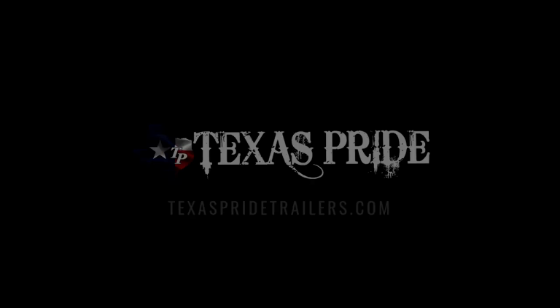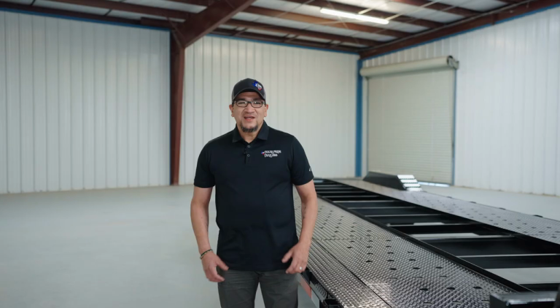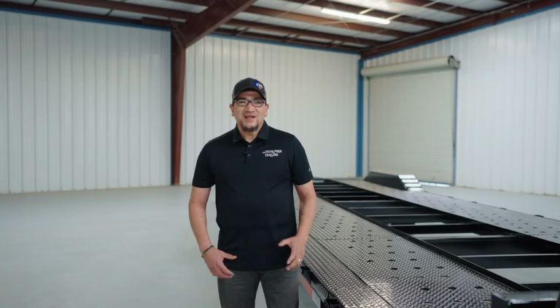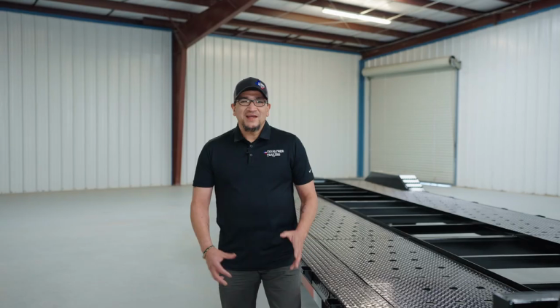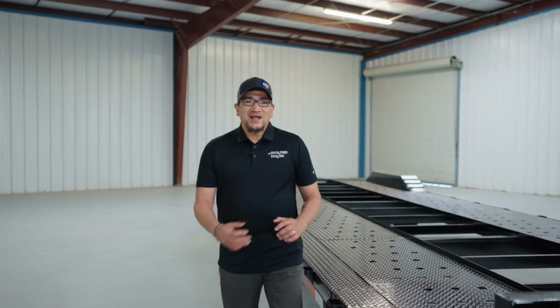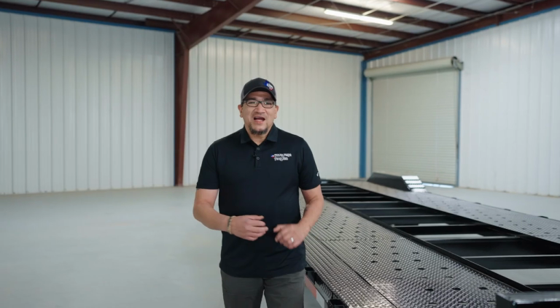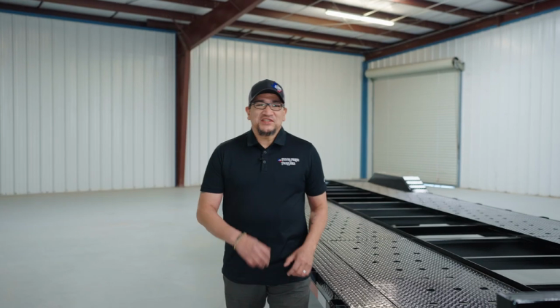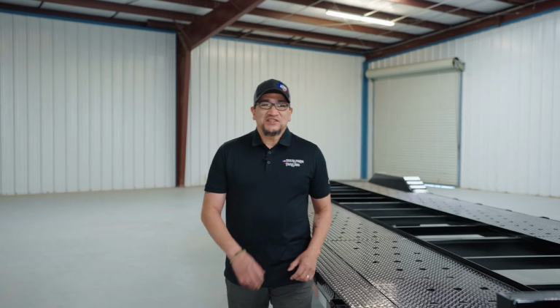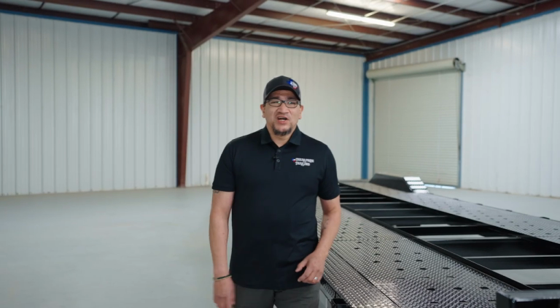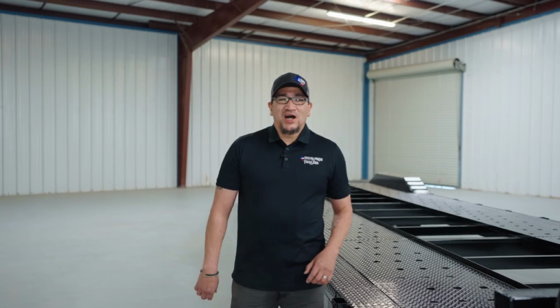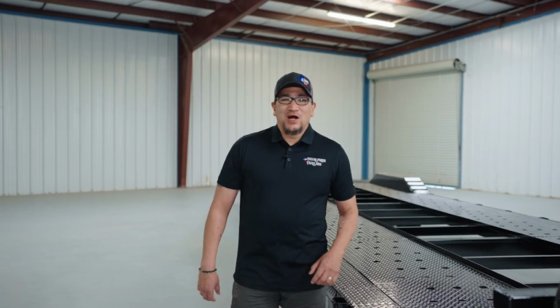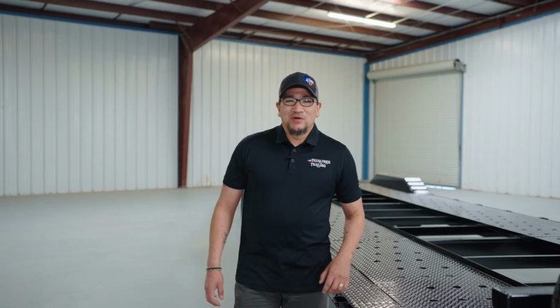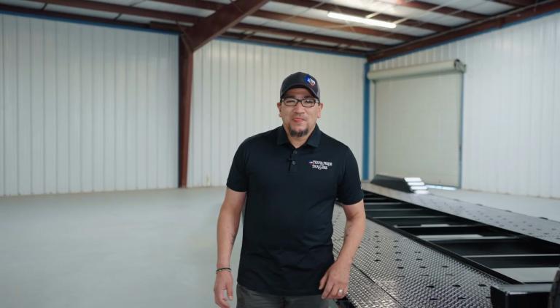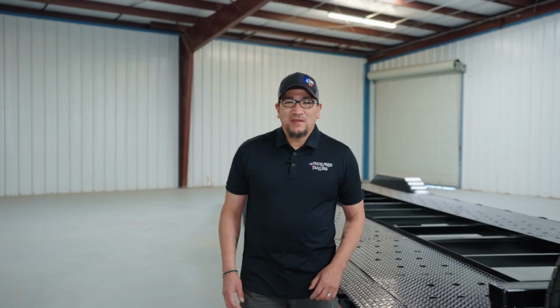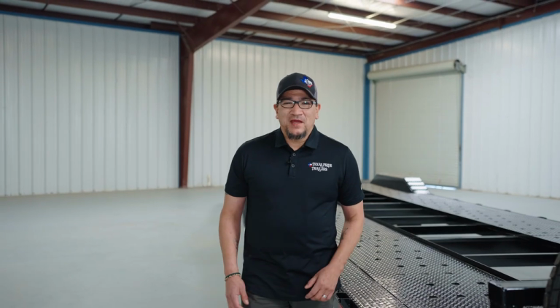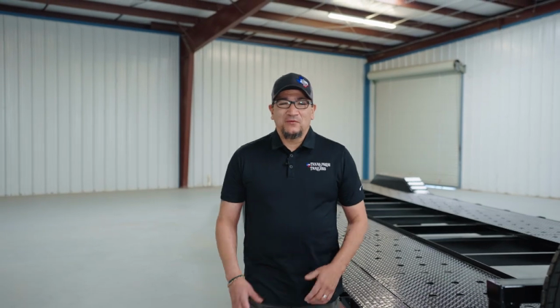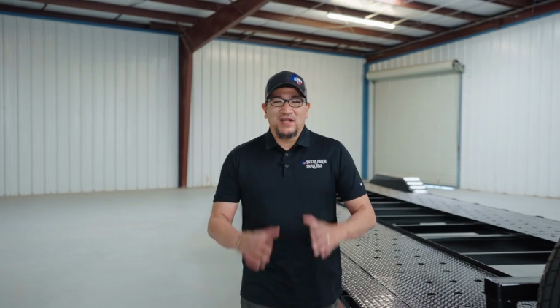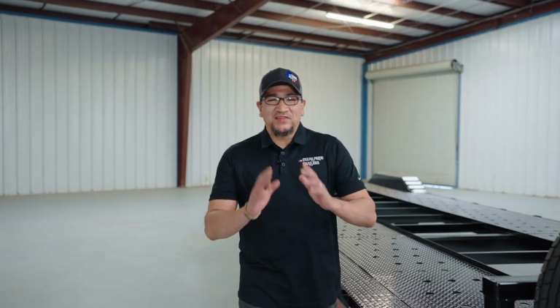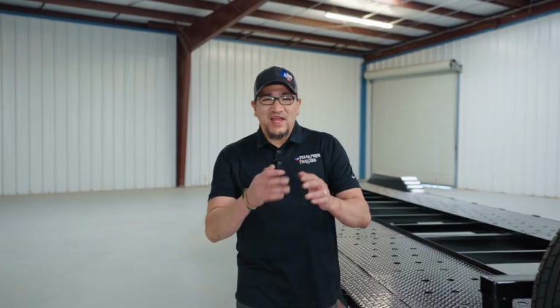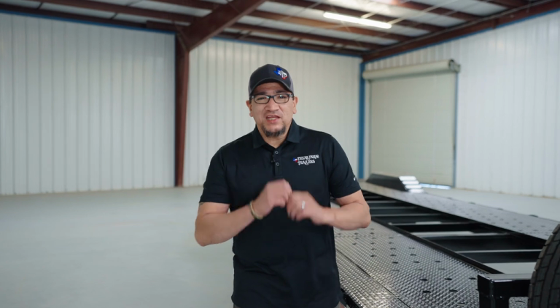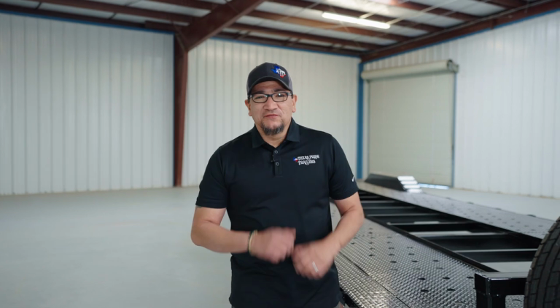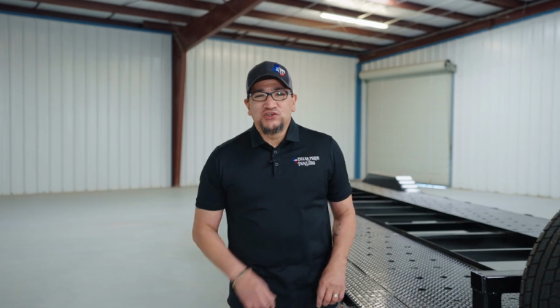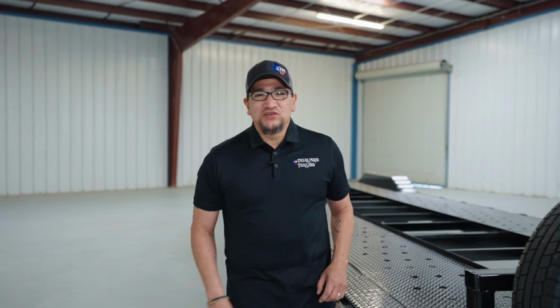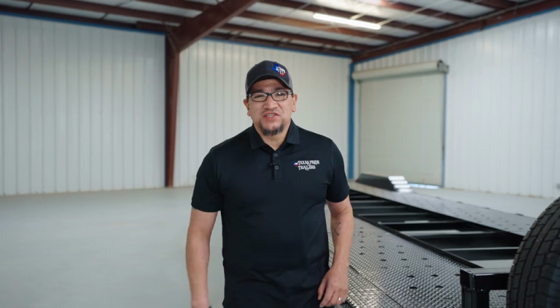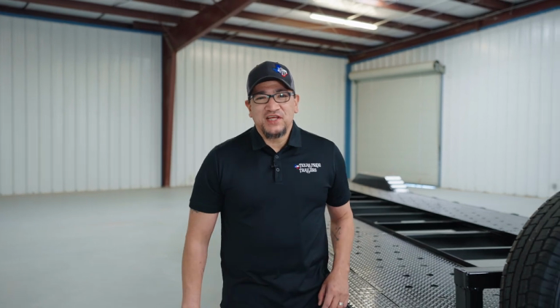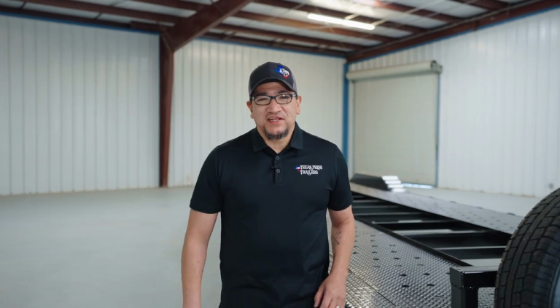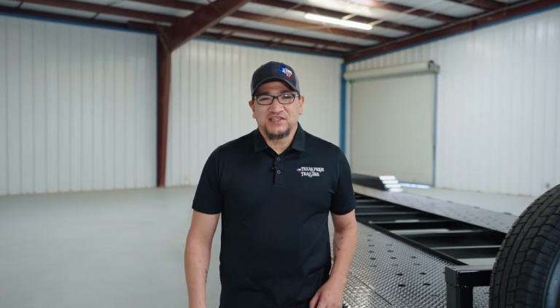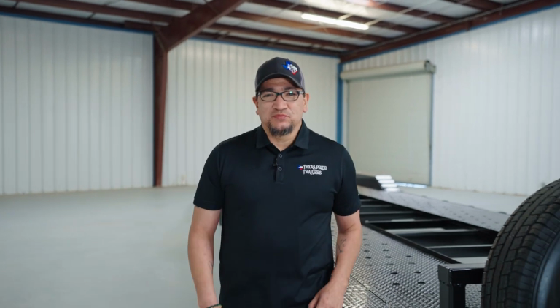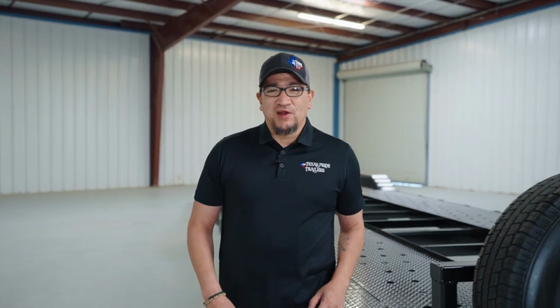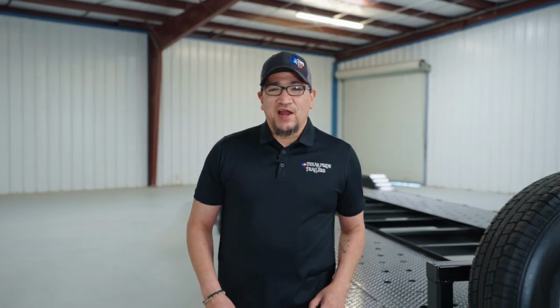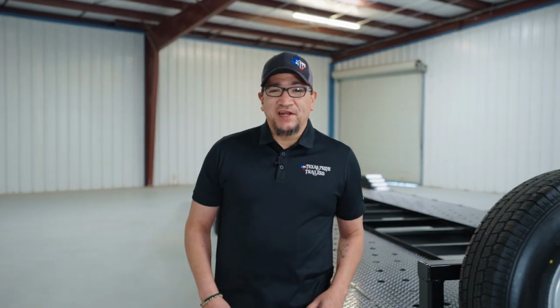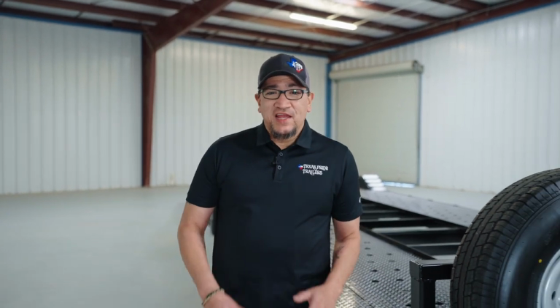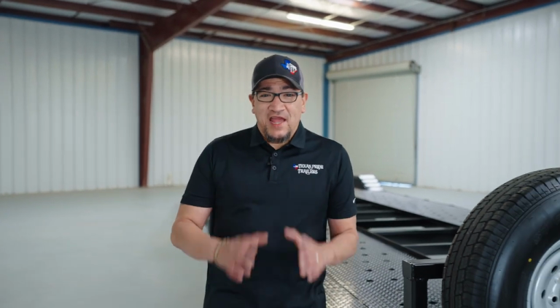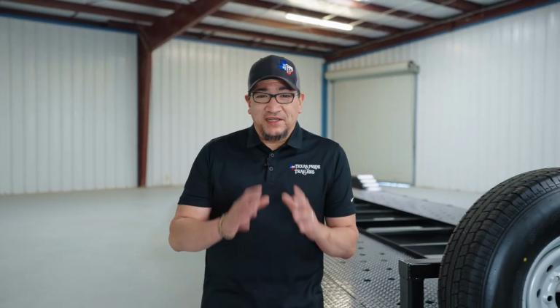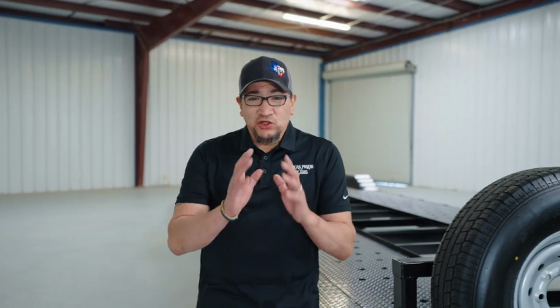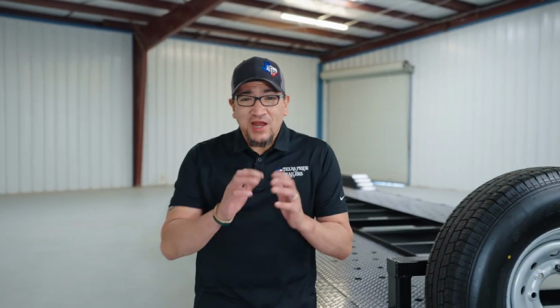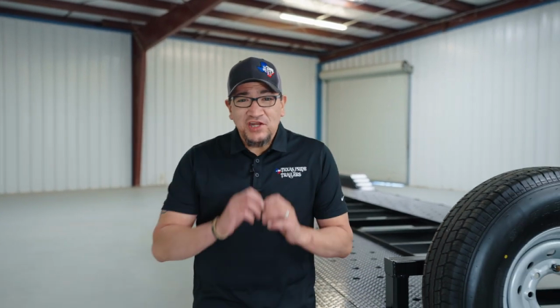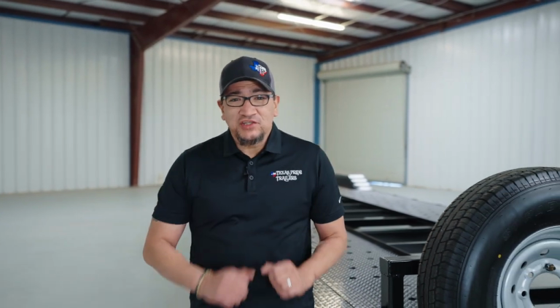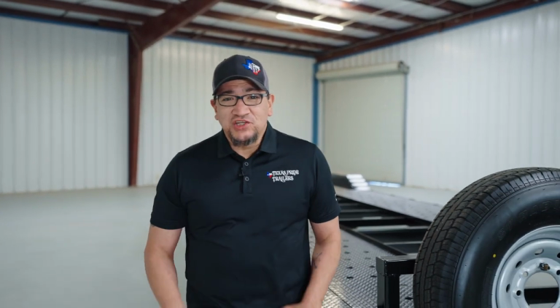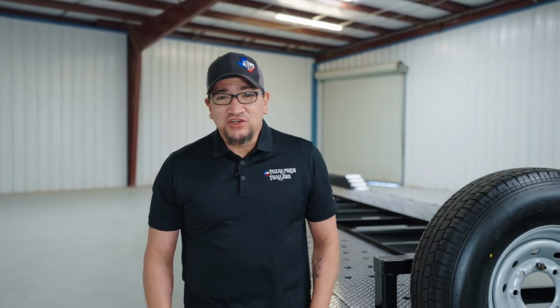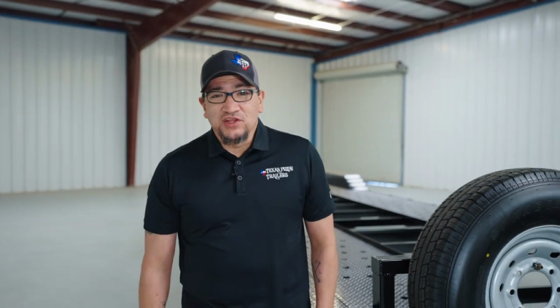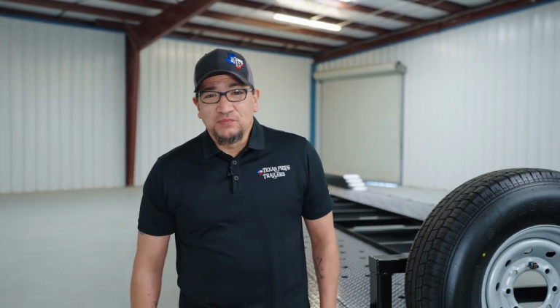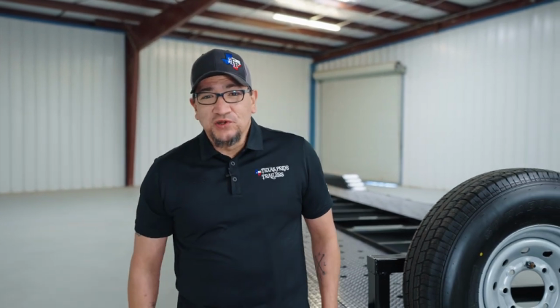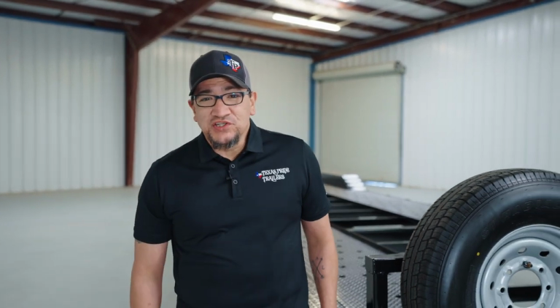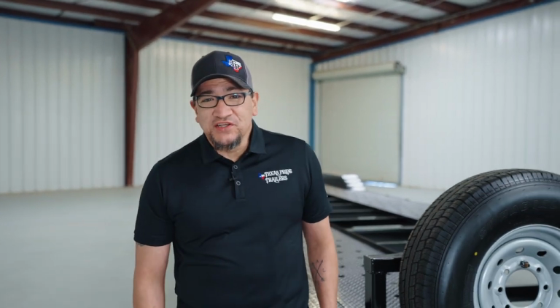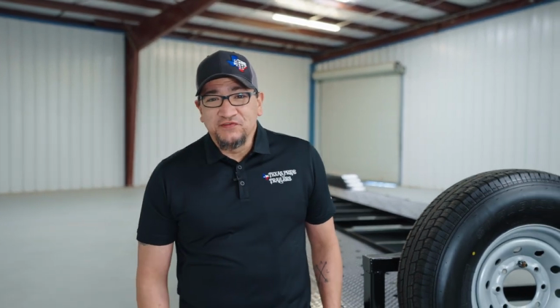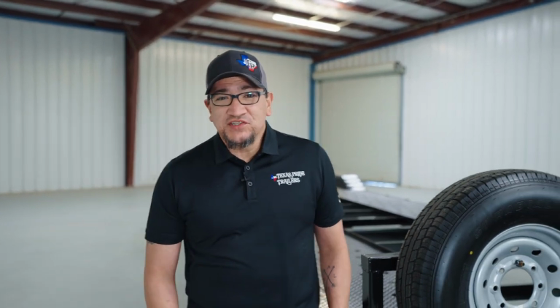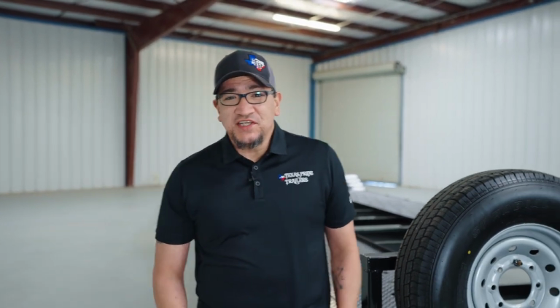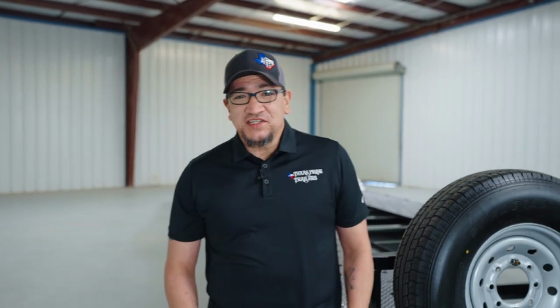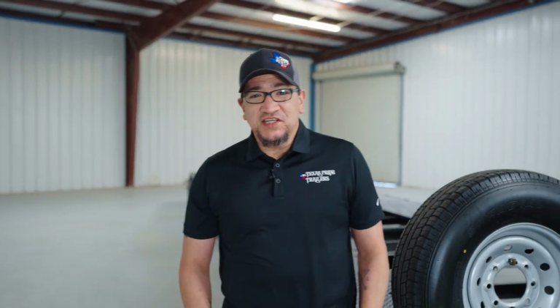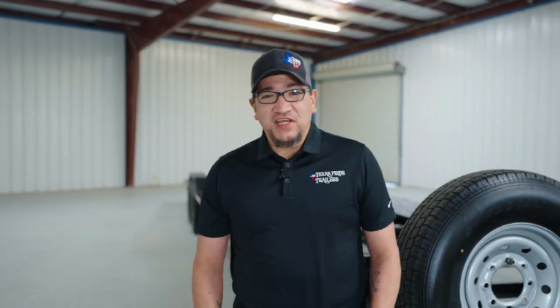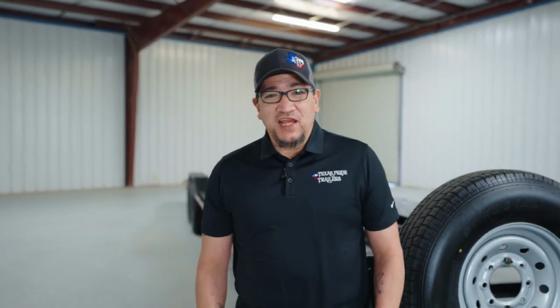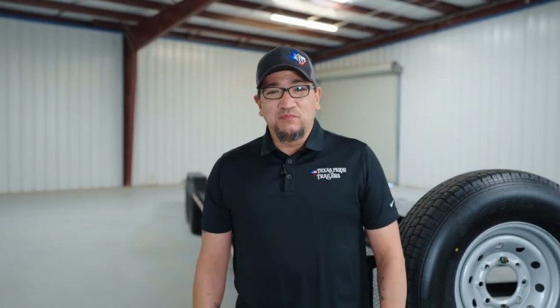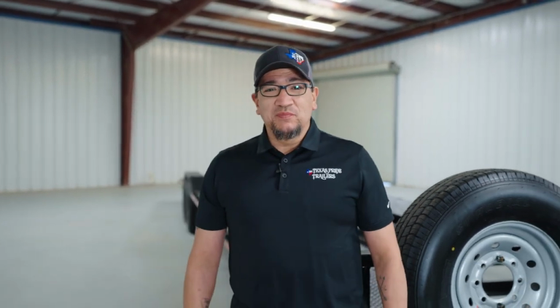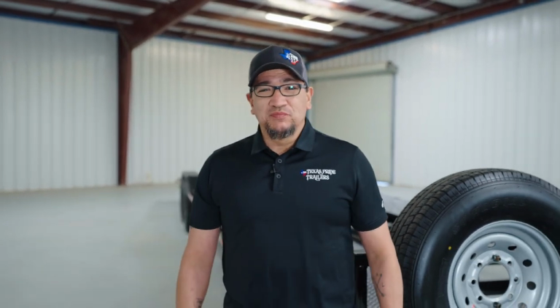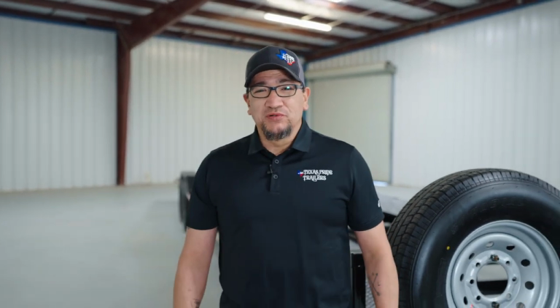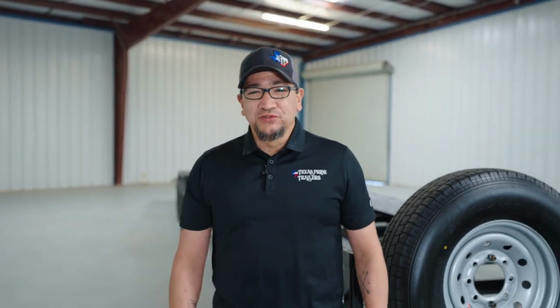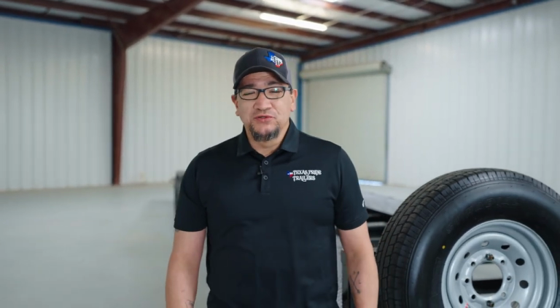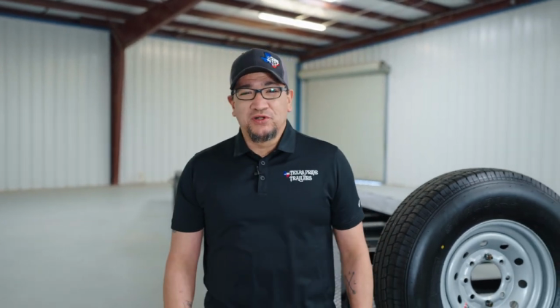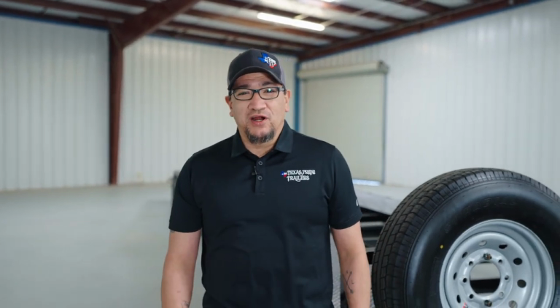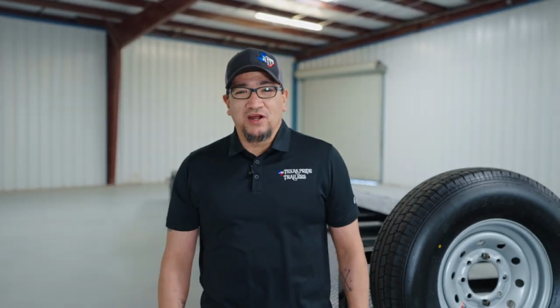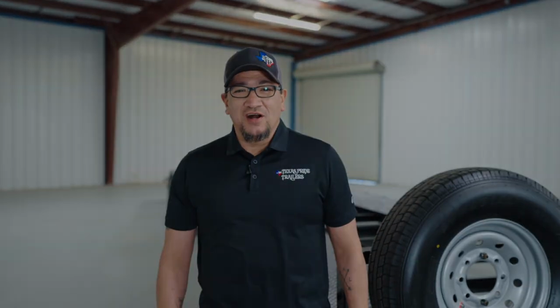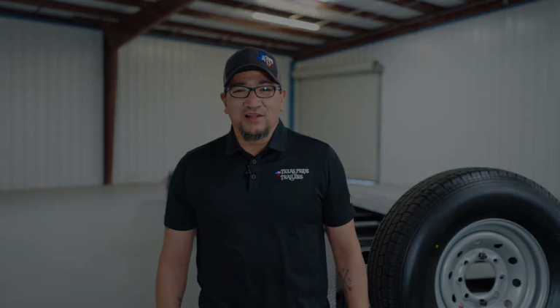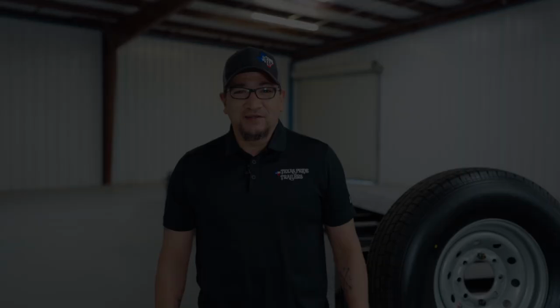Hey guys, it's Dom, and I want to thank you for choosing Texas Pride and congratulate you on the purchase of your 16K bumper pull two-car hauler.